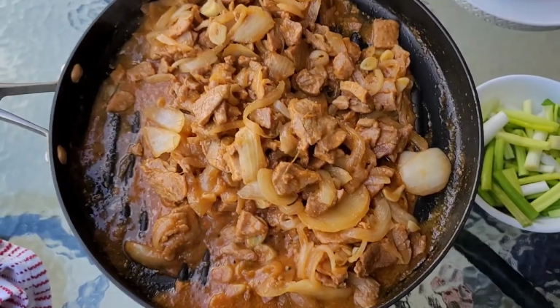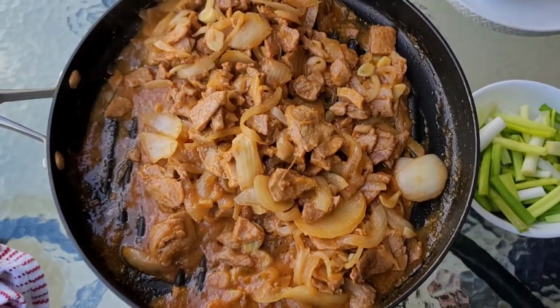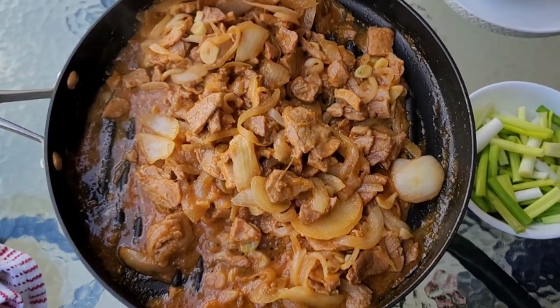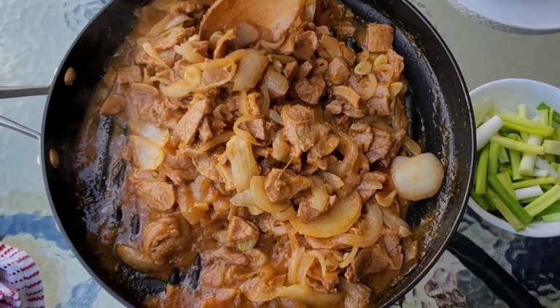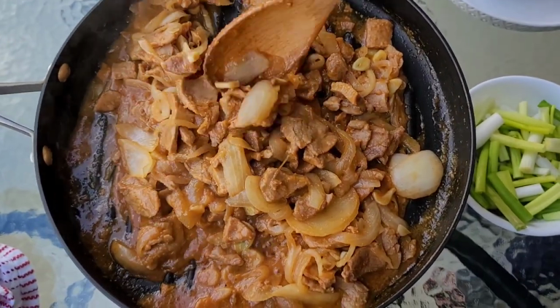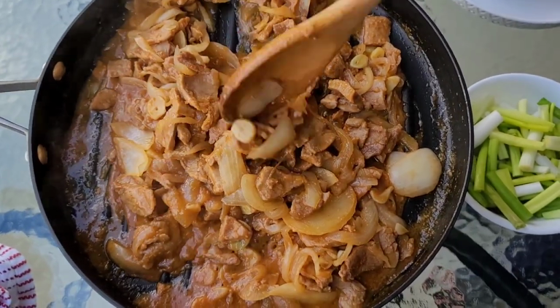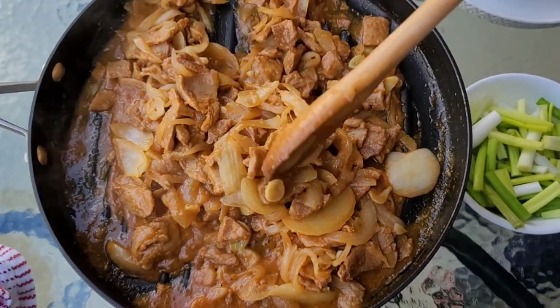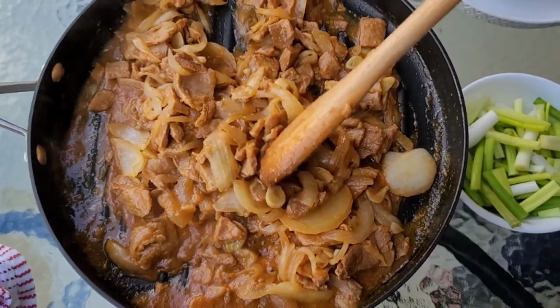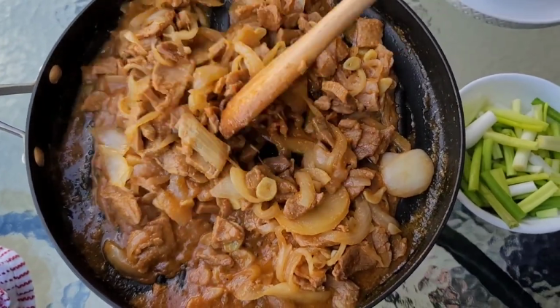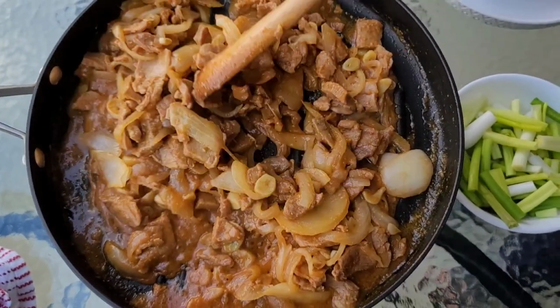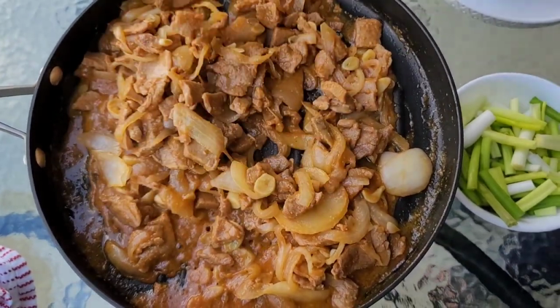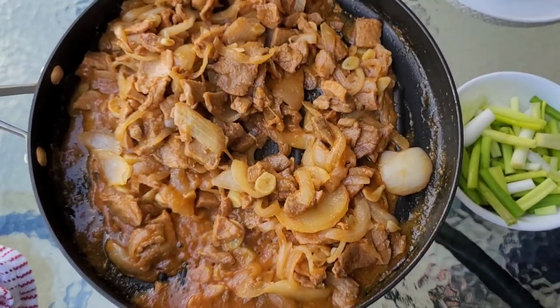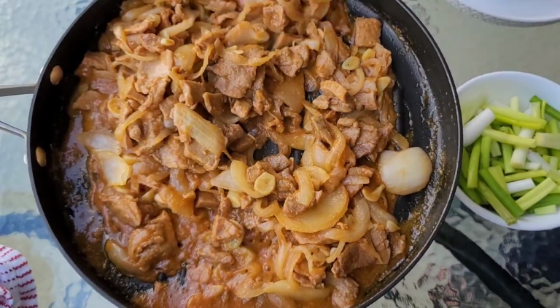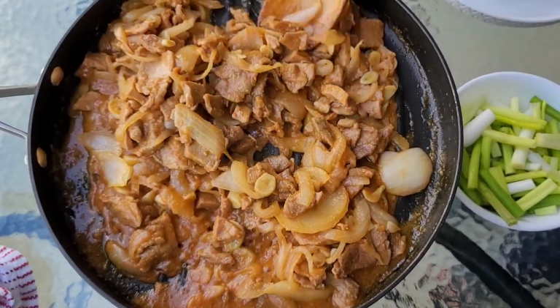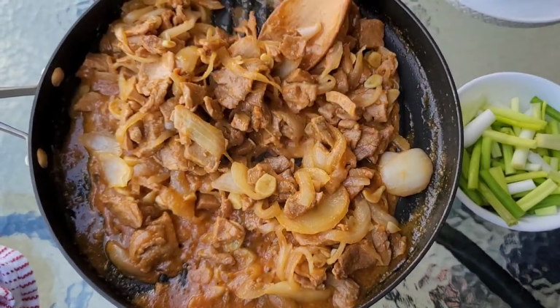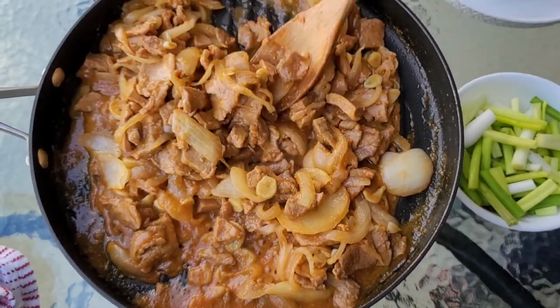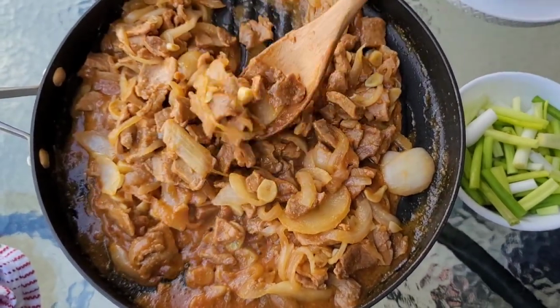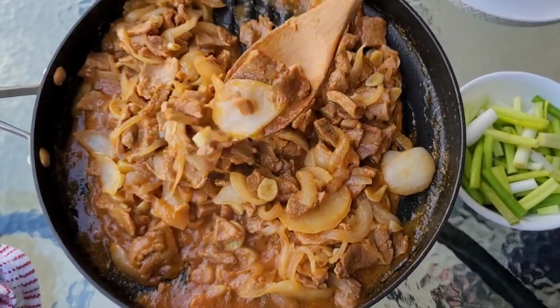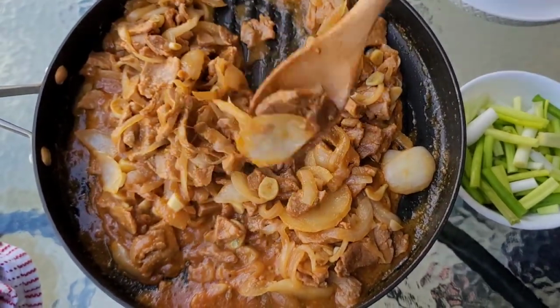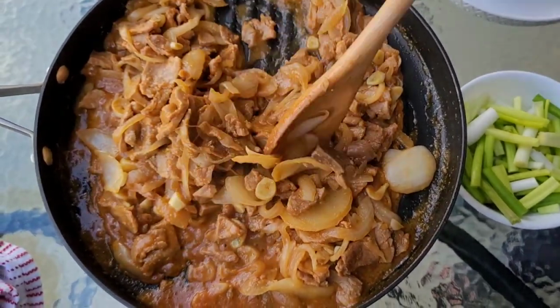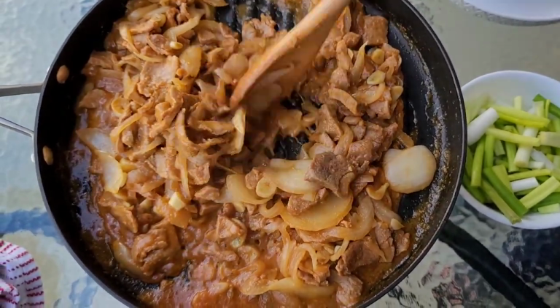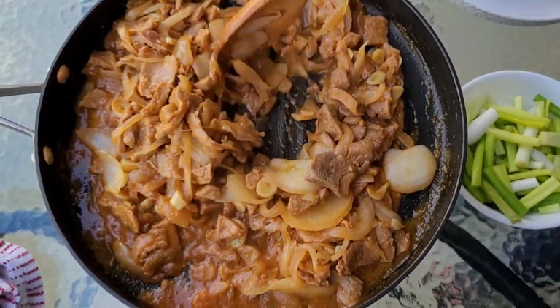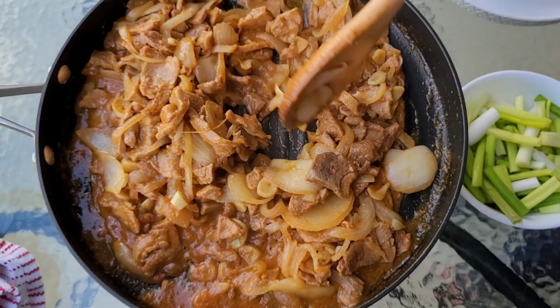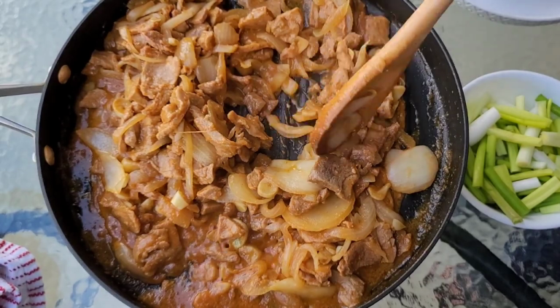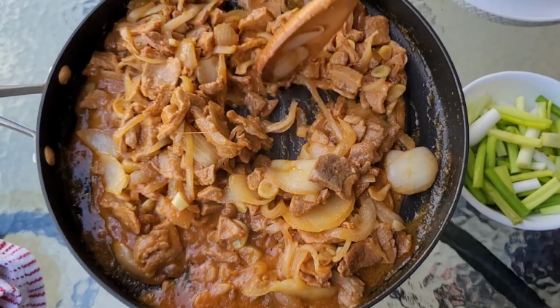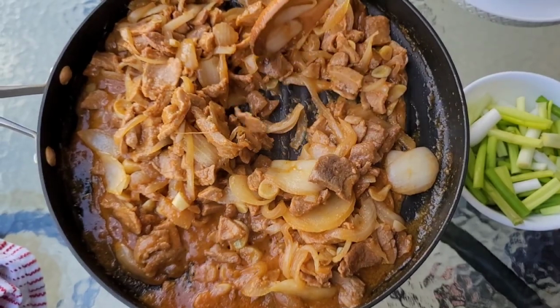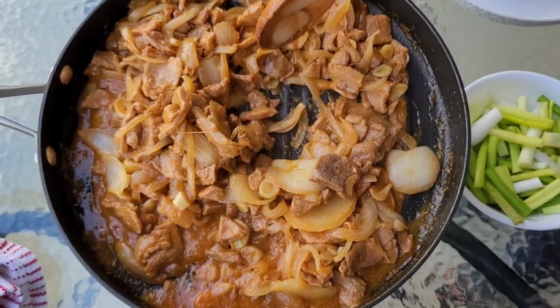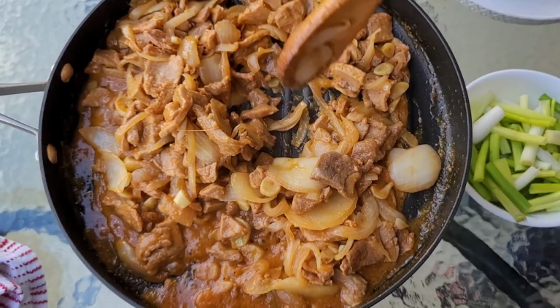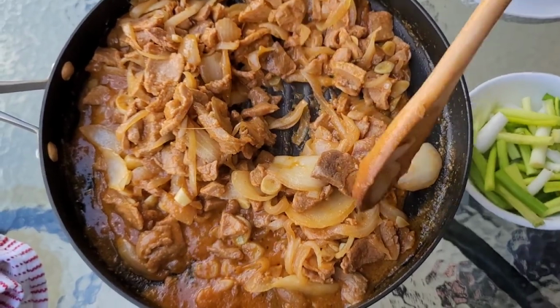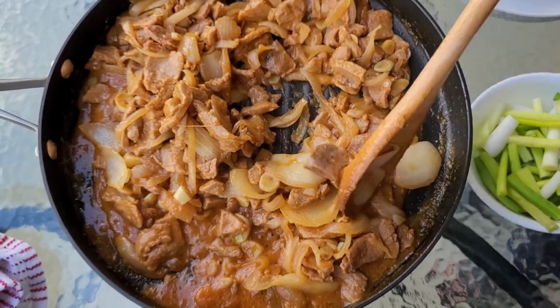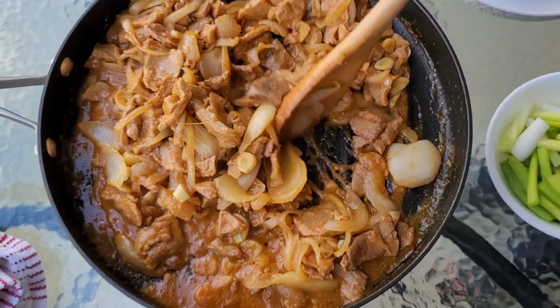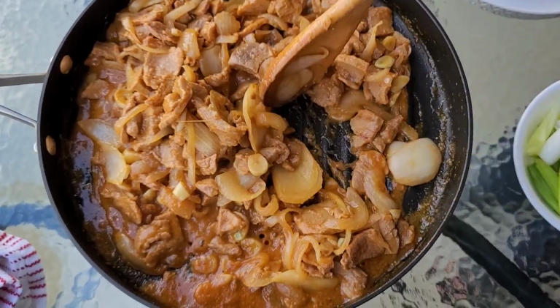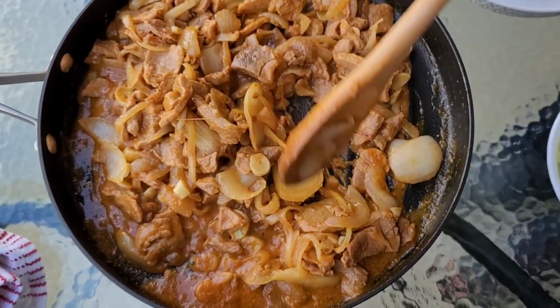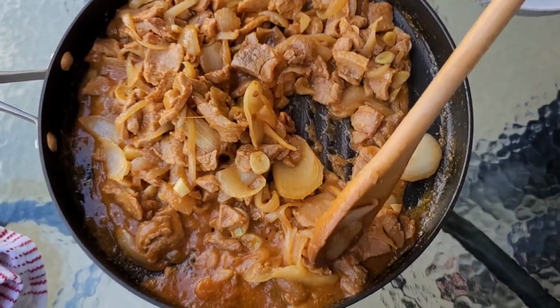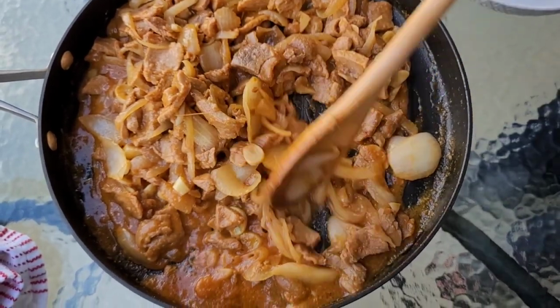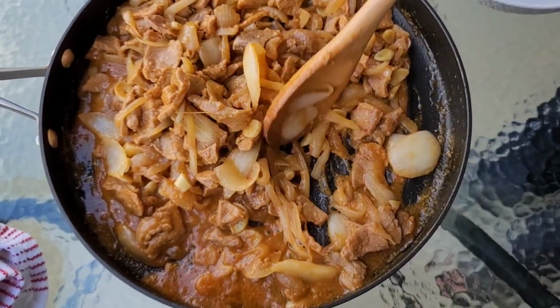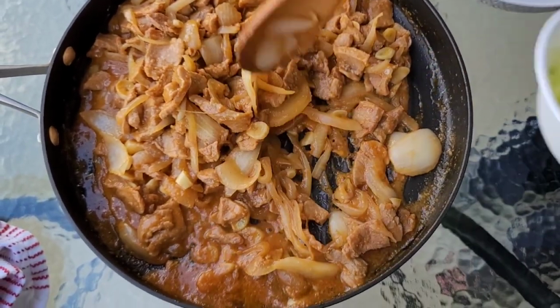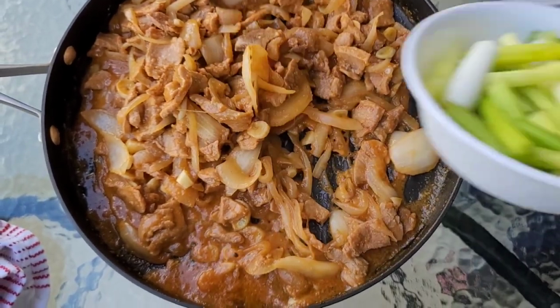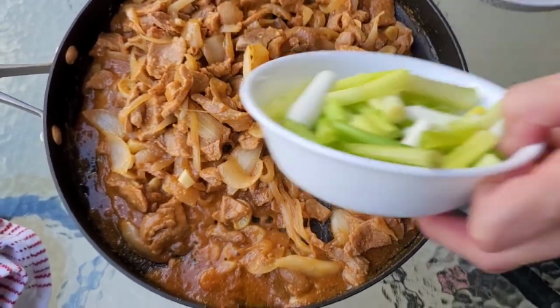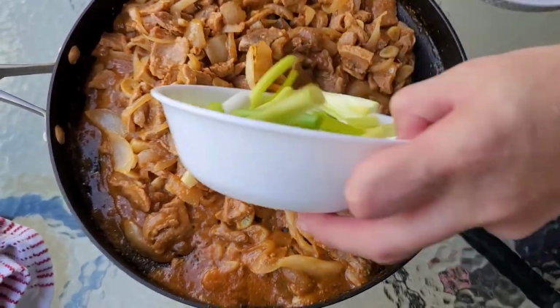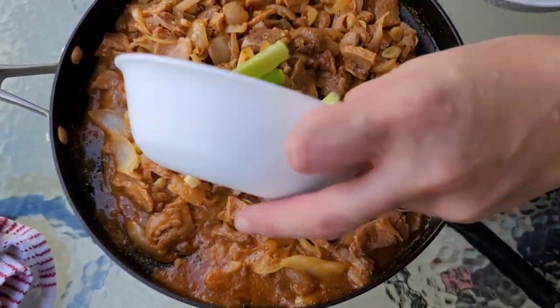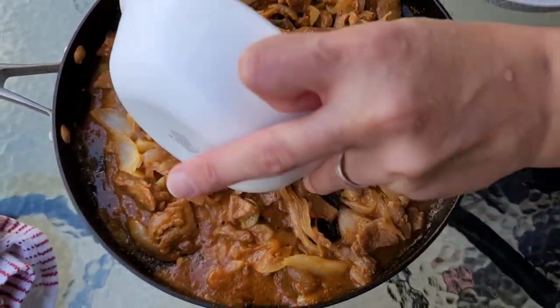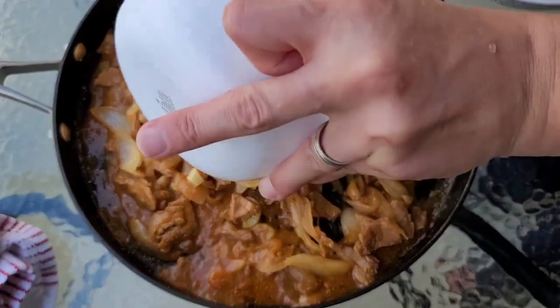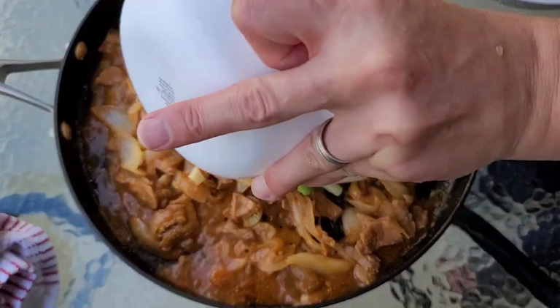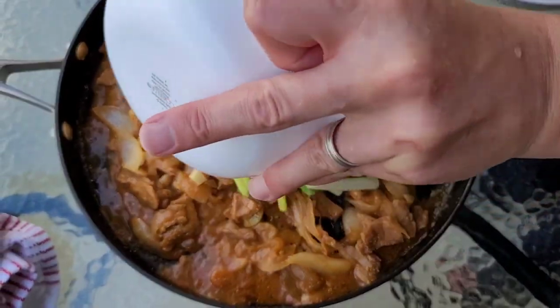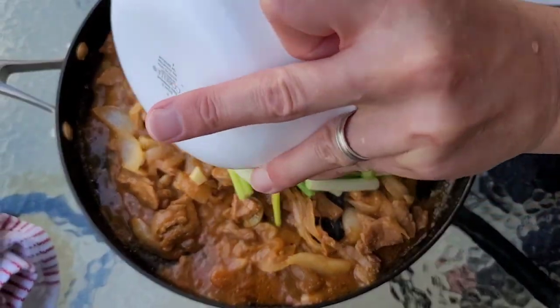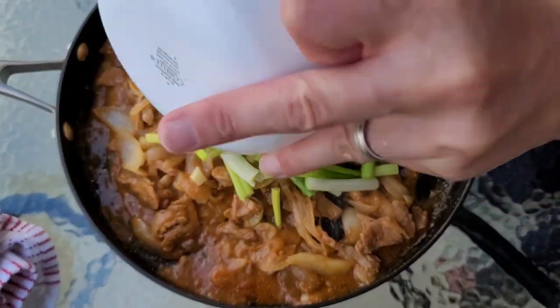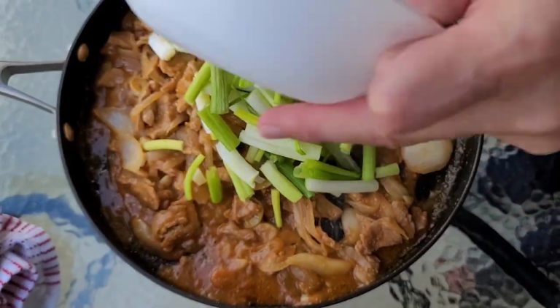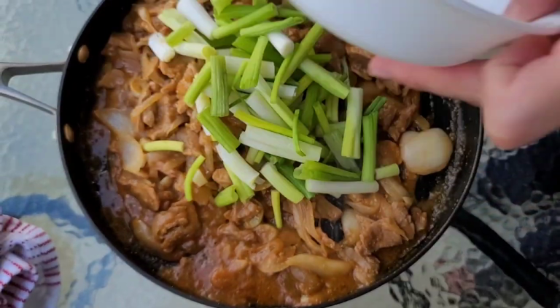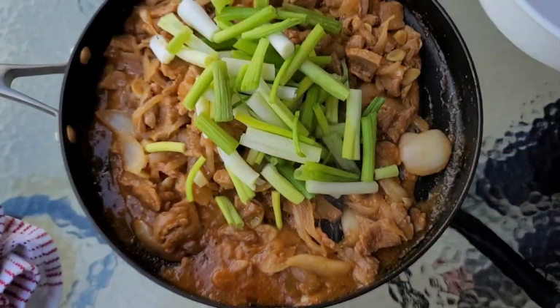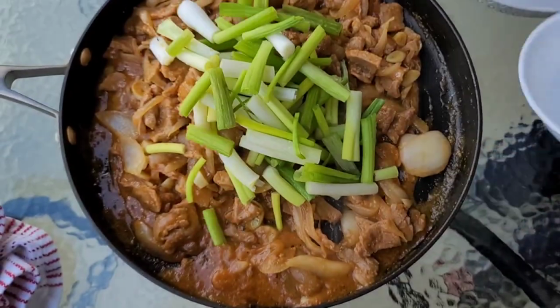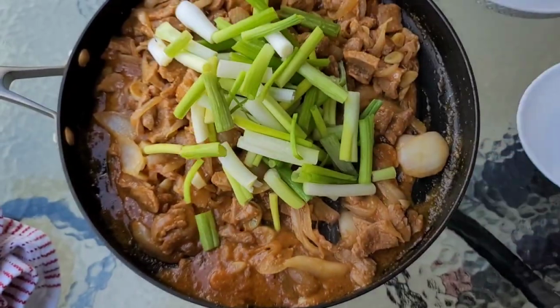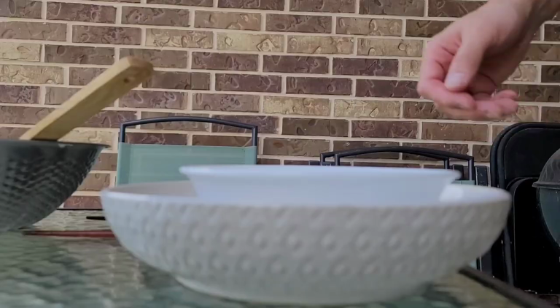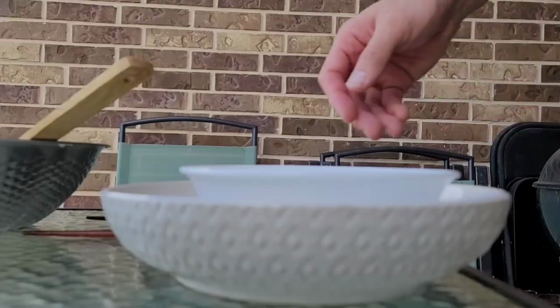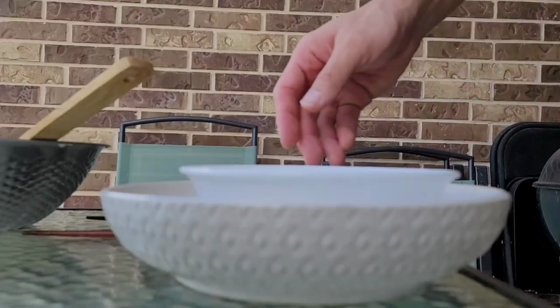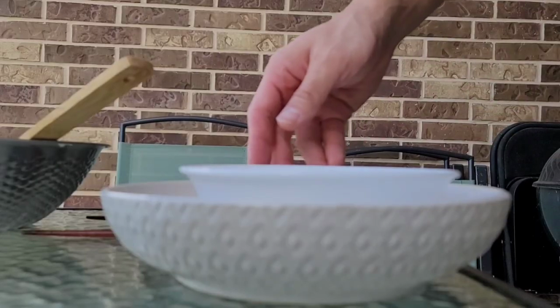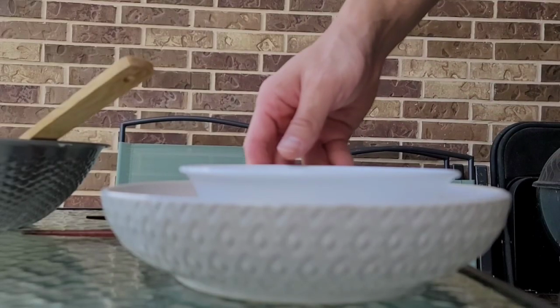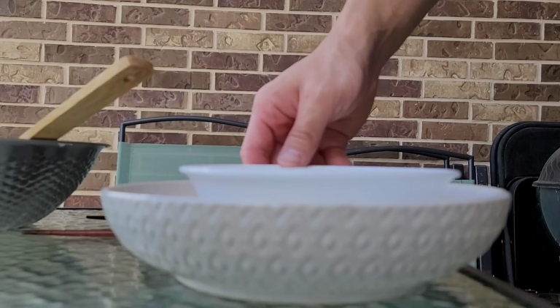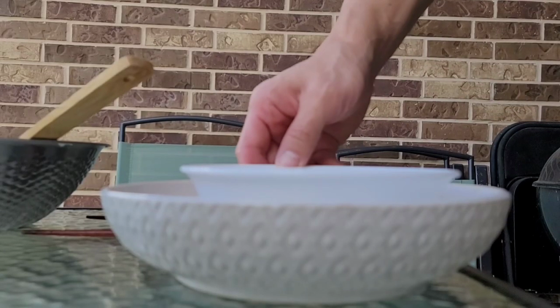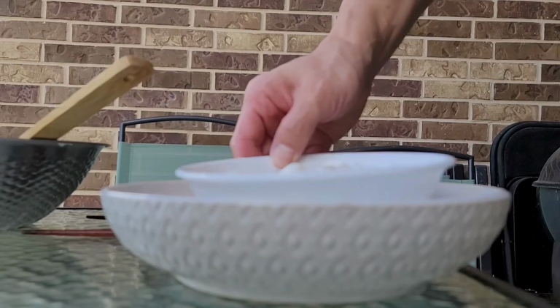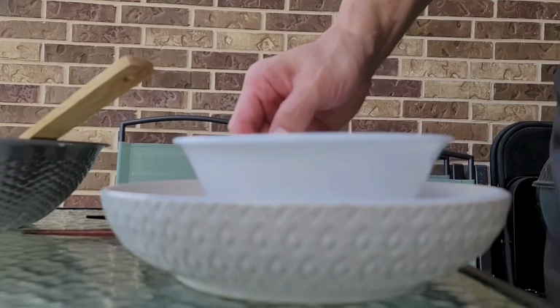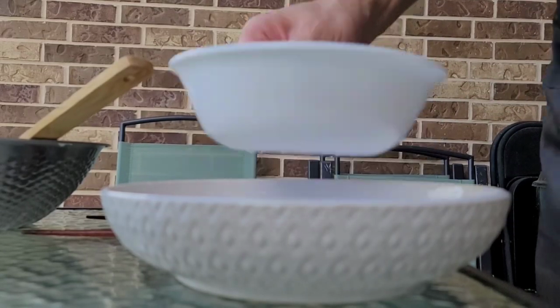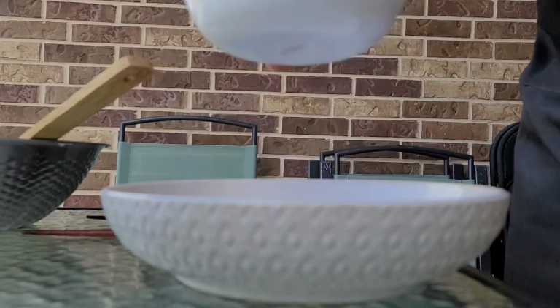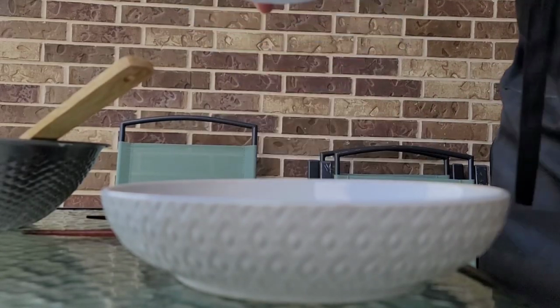At this point the pork meat is done, and he's going to add some fresh chopped green onion or scallions.